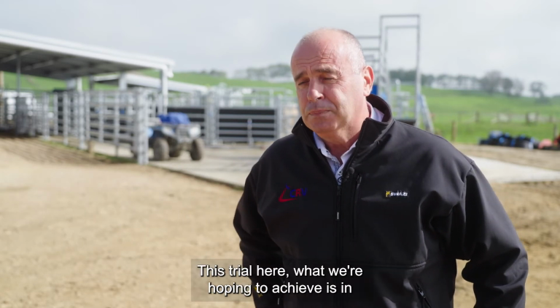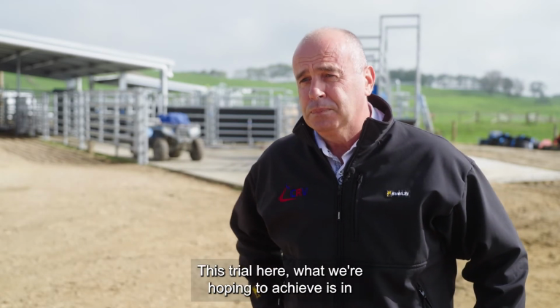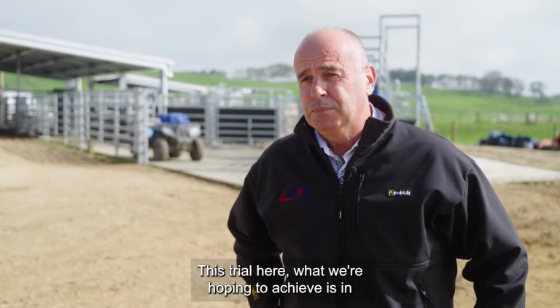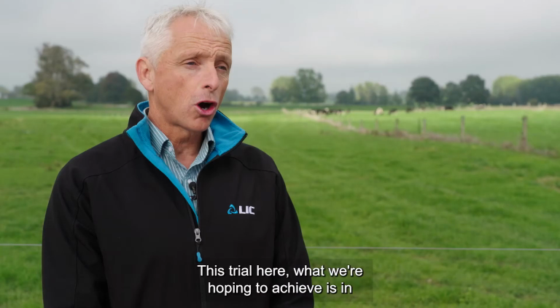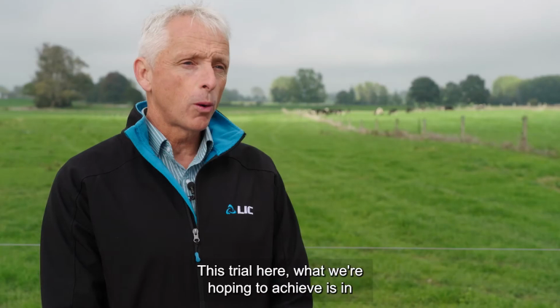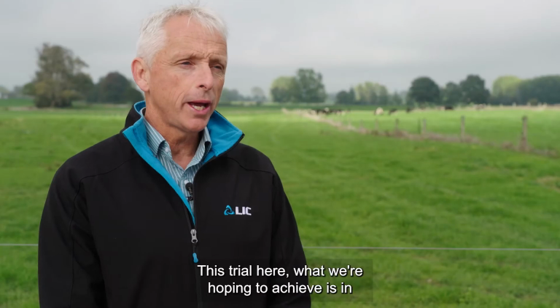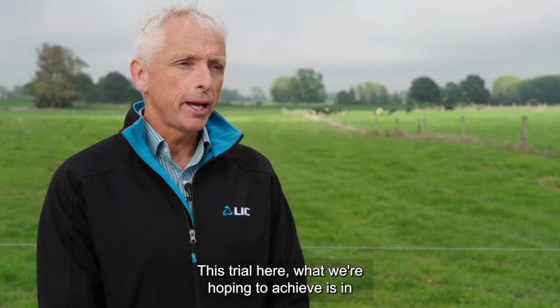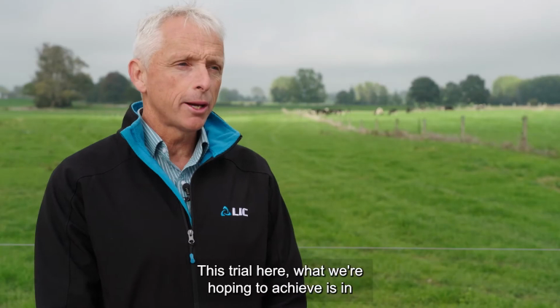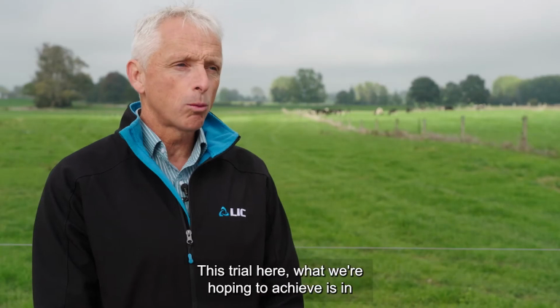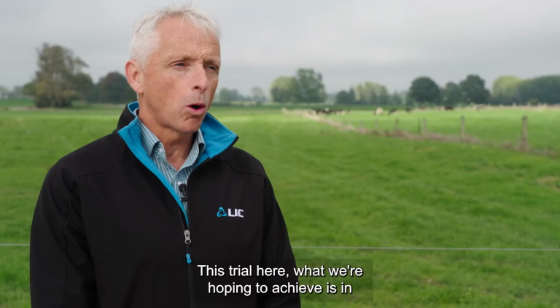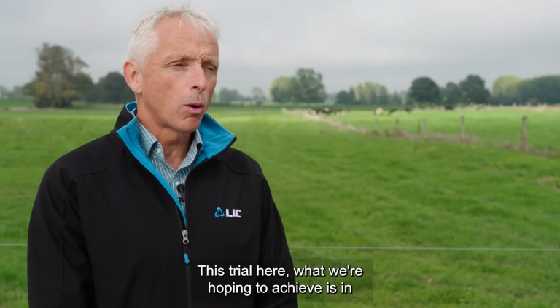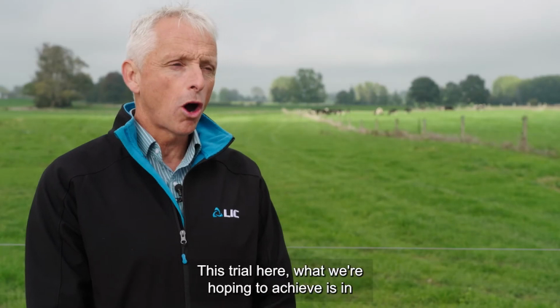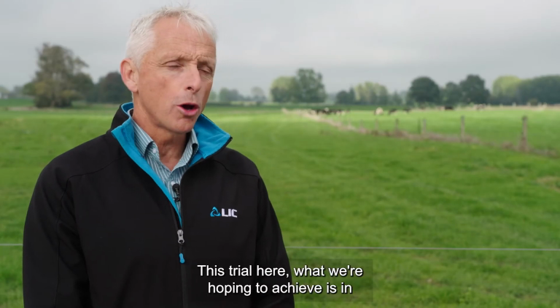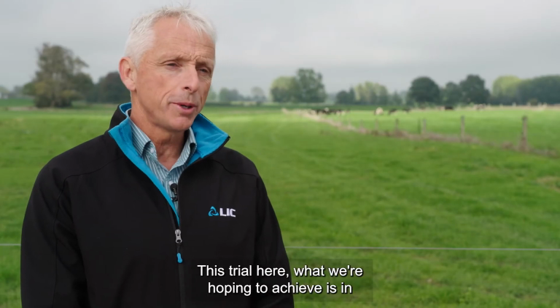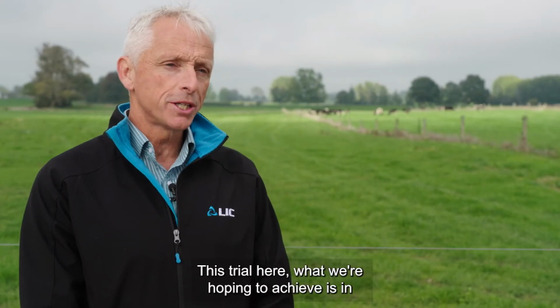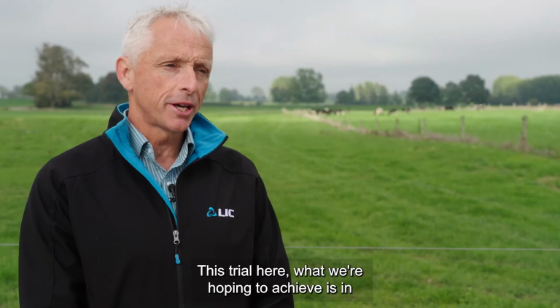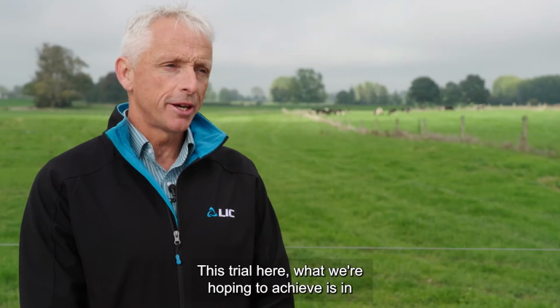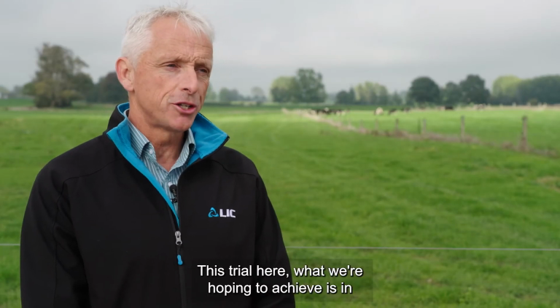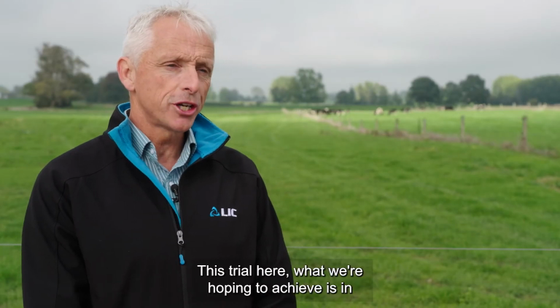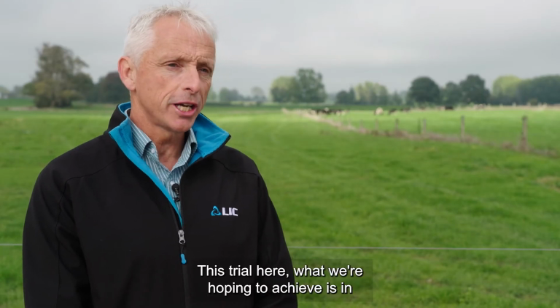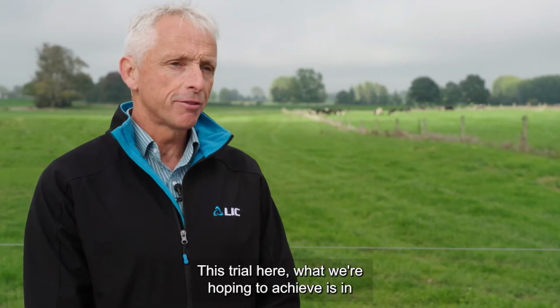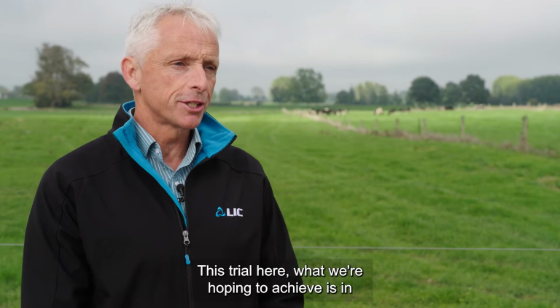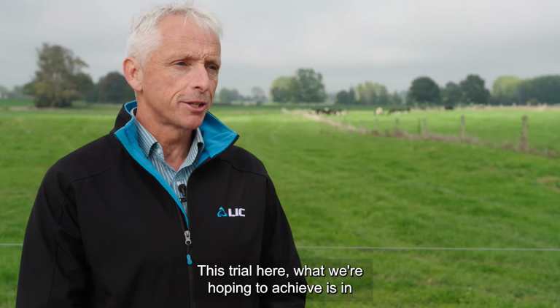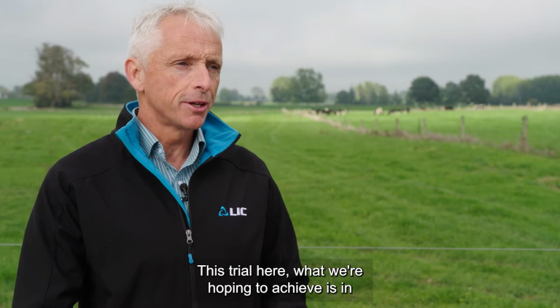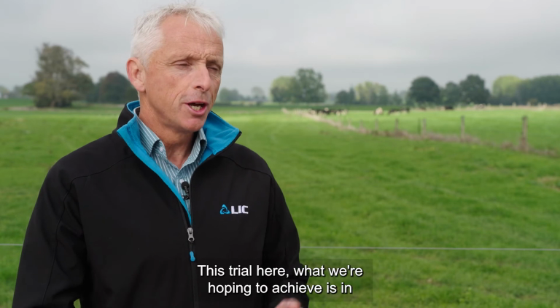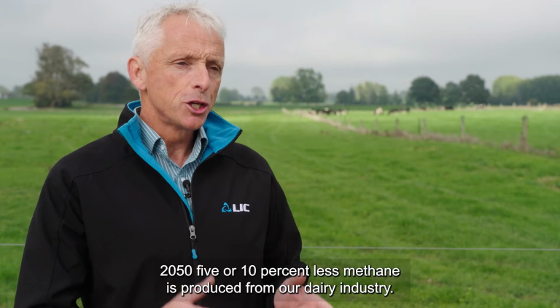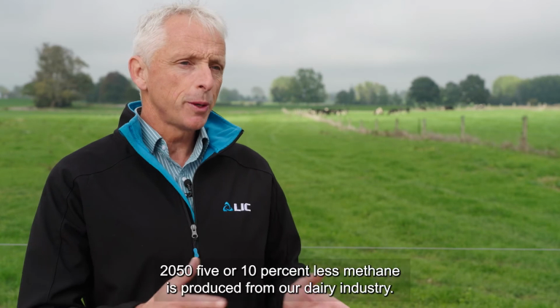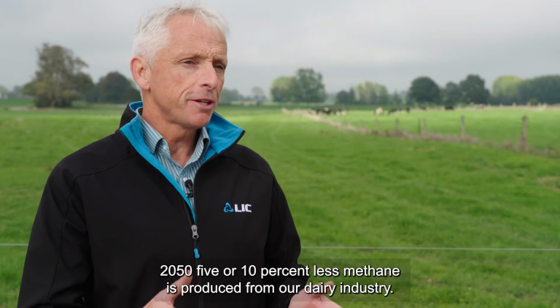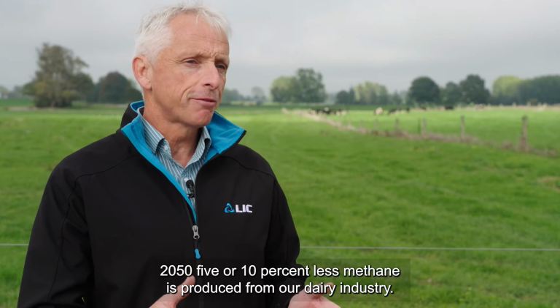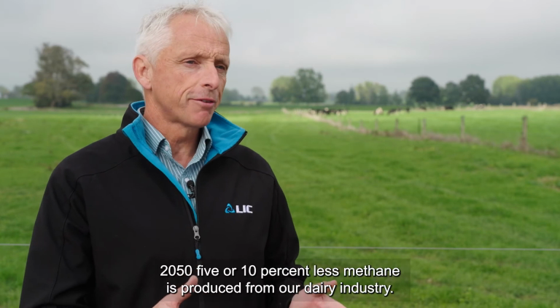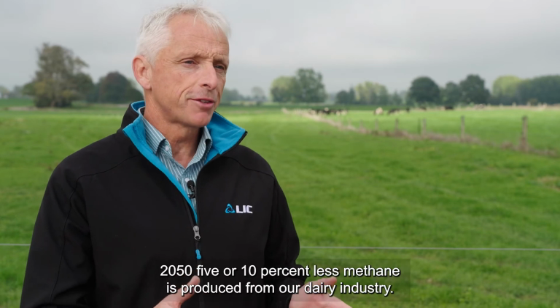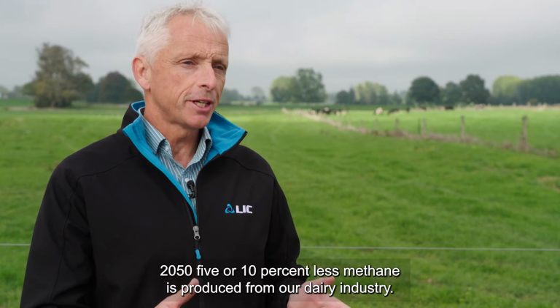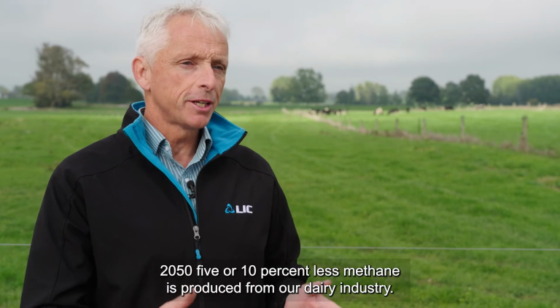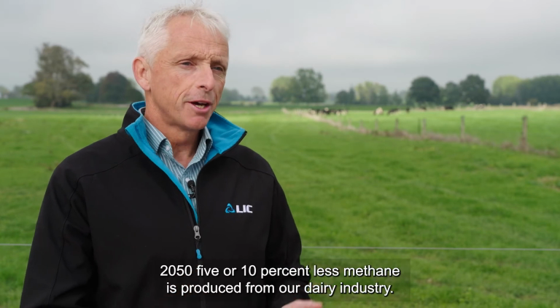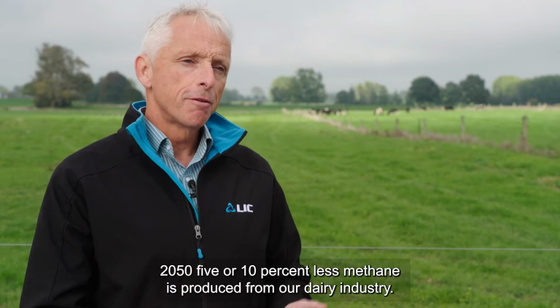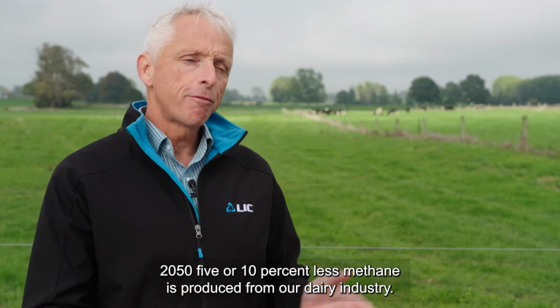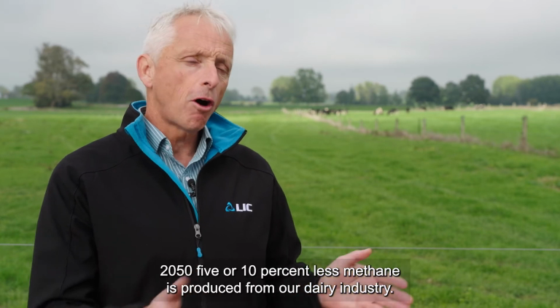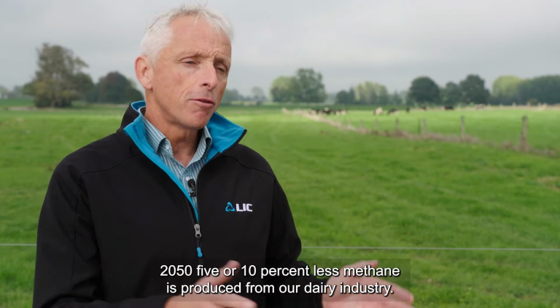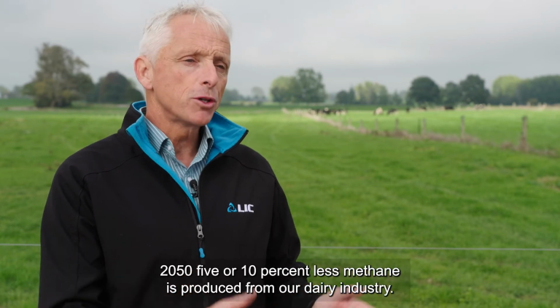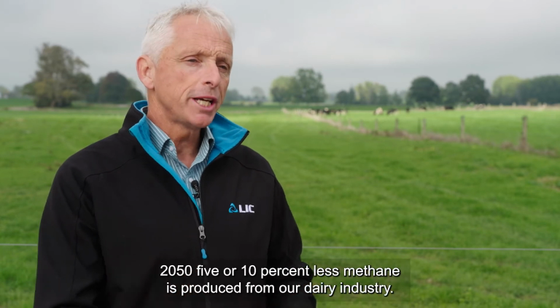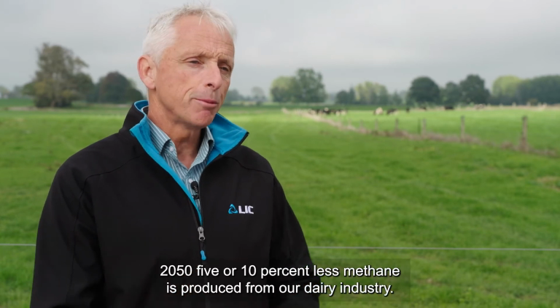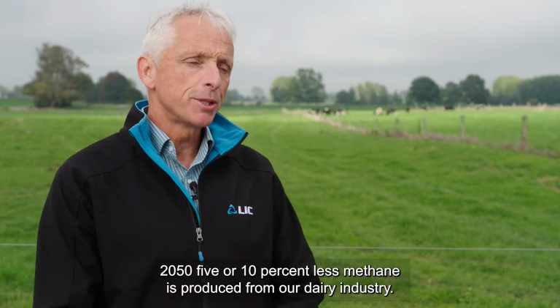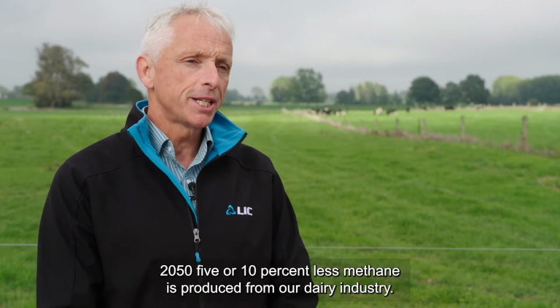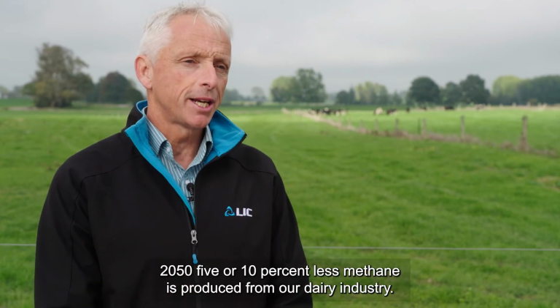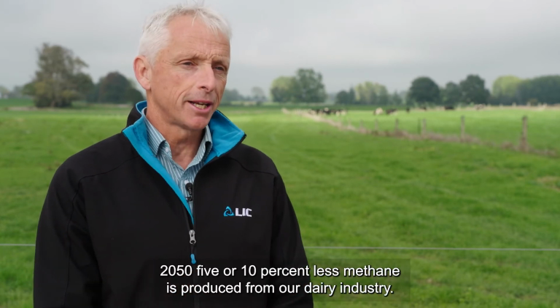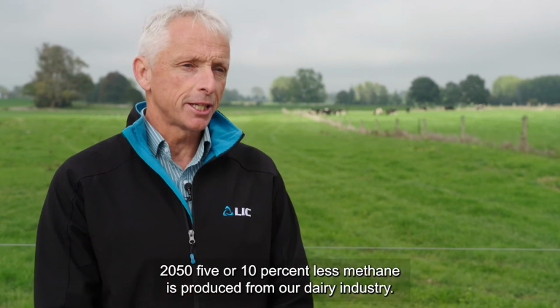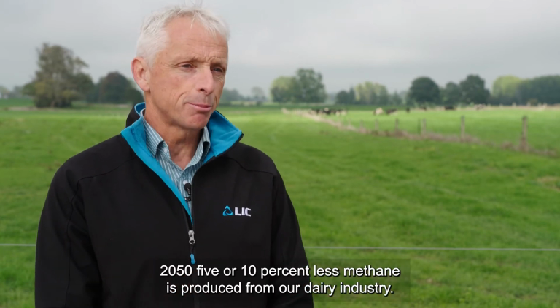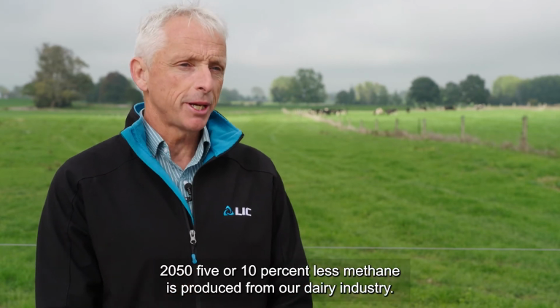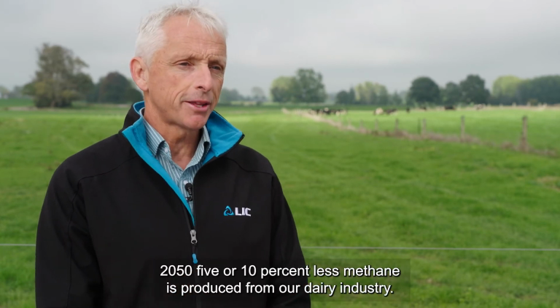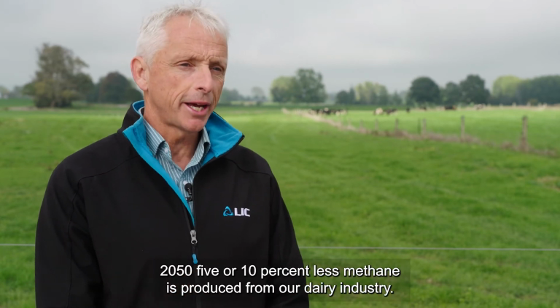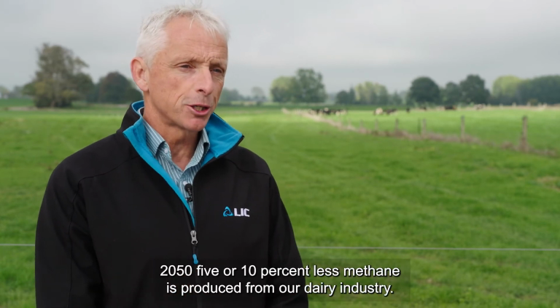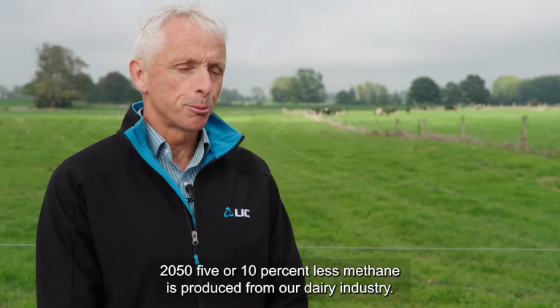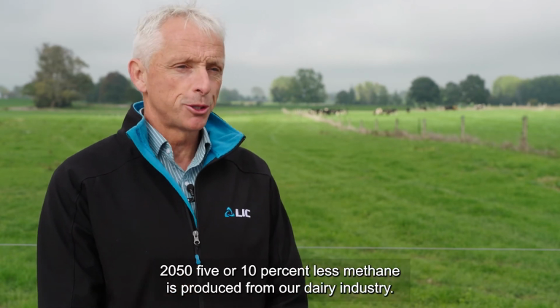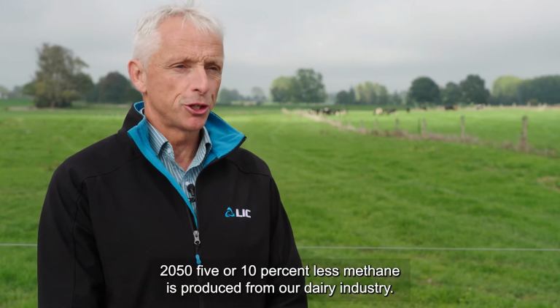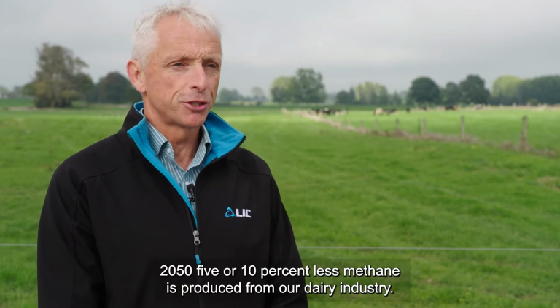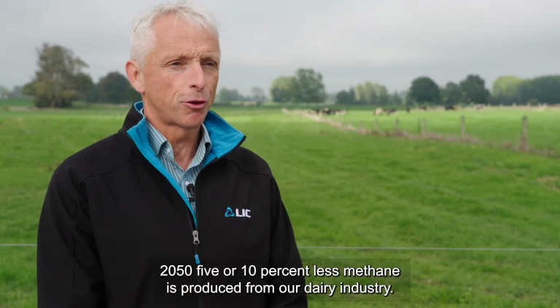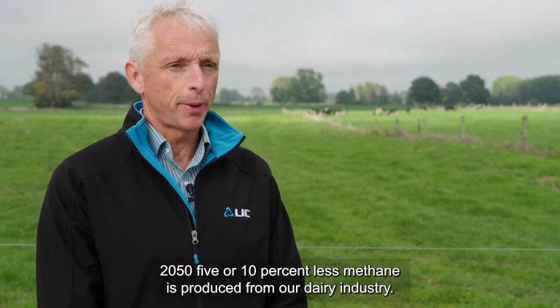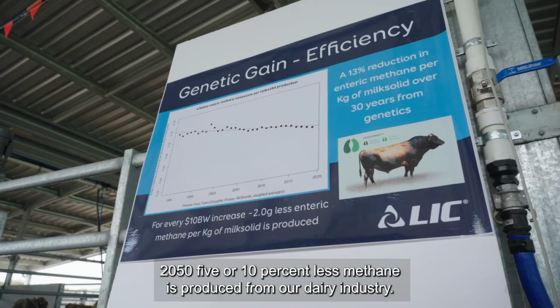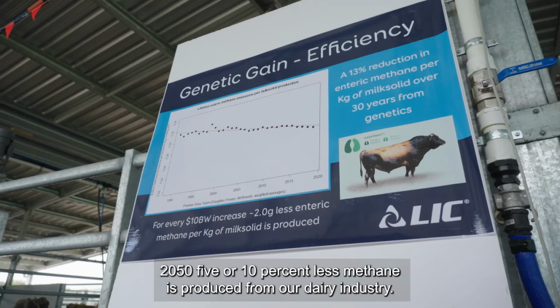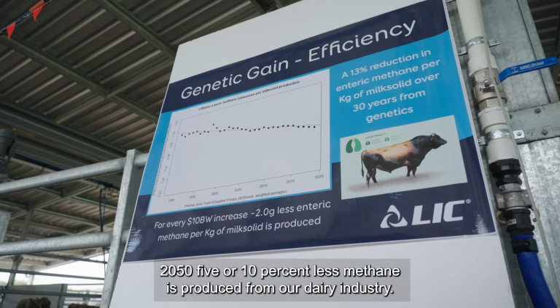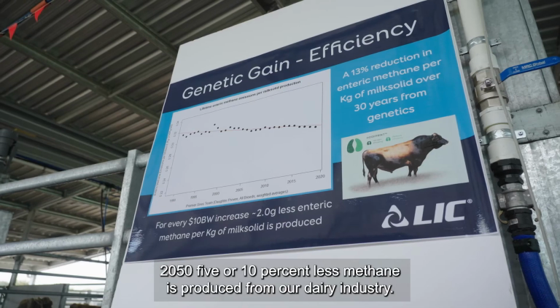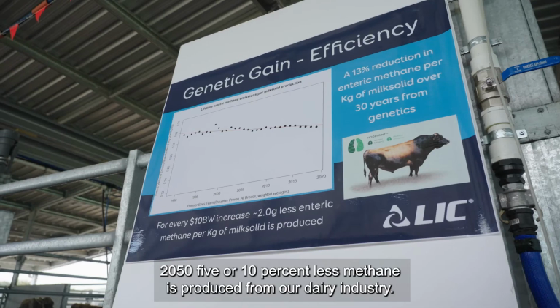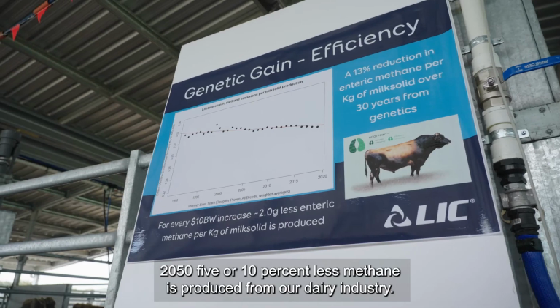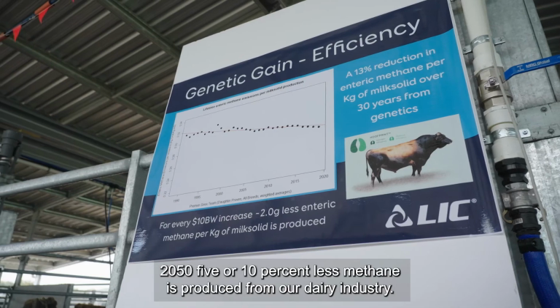What we're hoping to achieve with this trial is that by 2050, five or ten percent less methane is produced from our dairy industry.